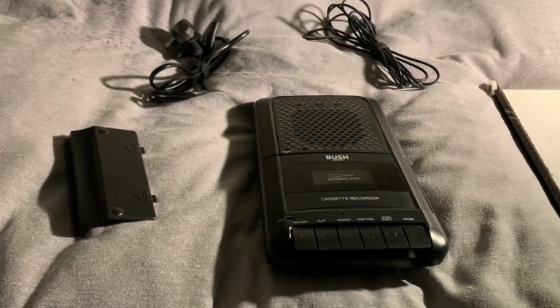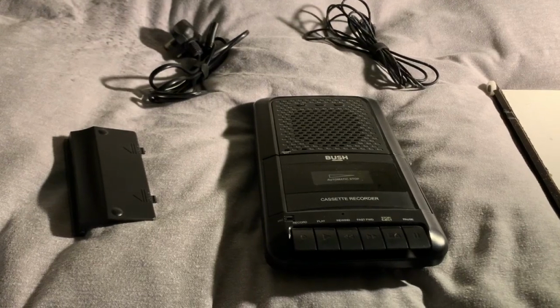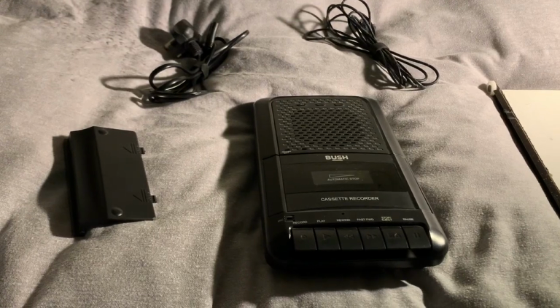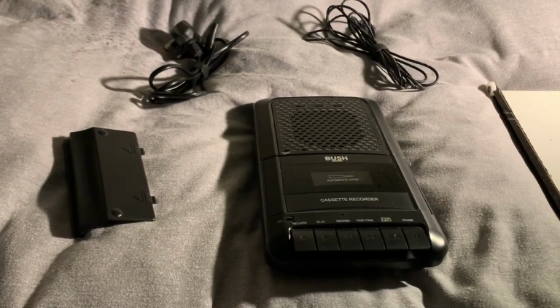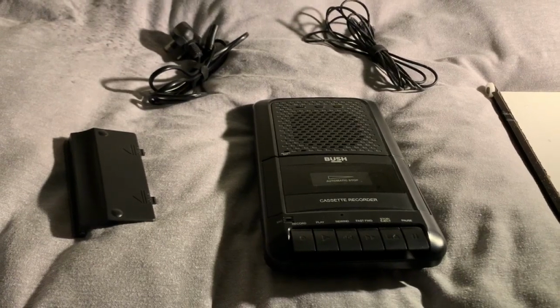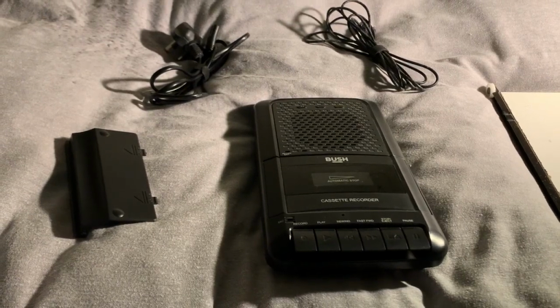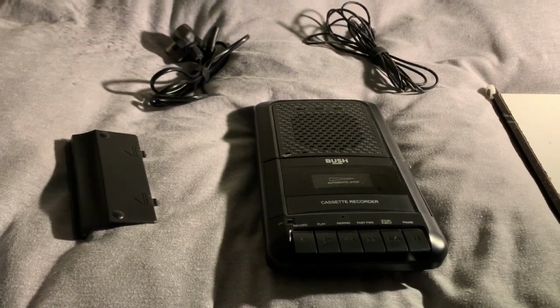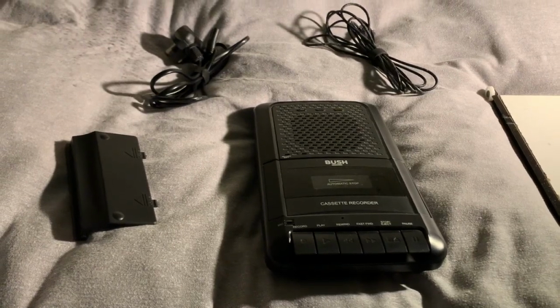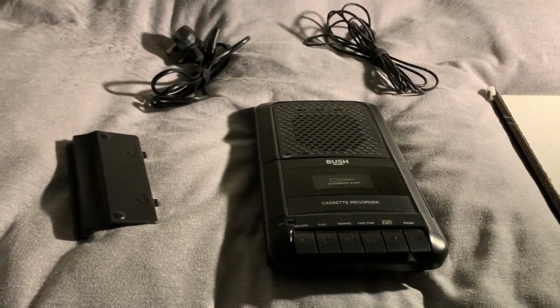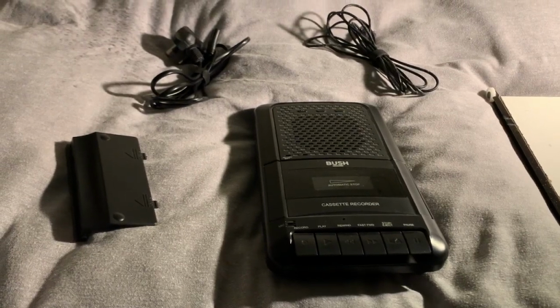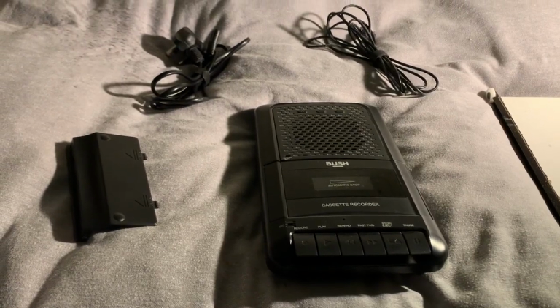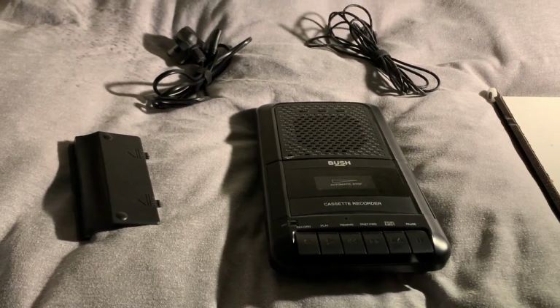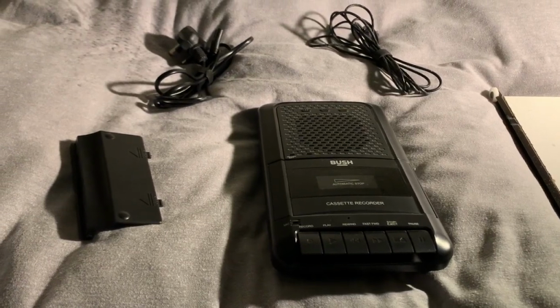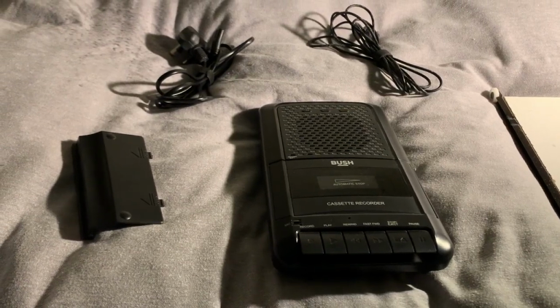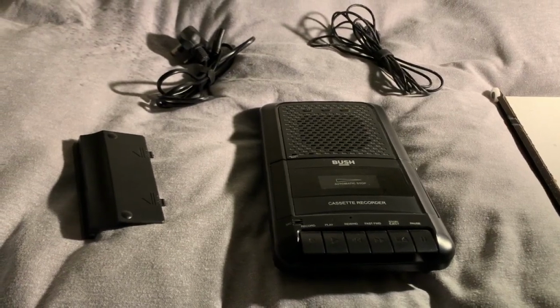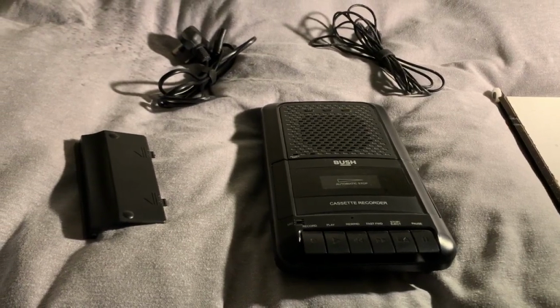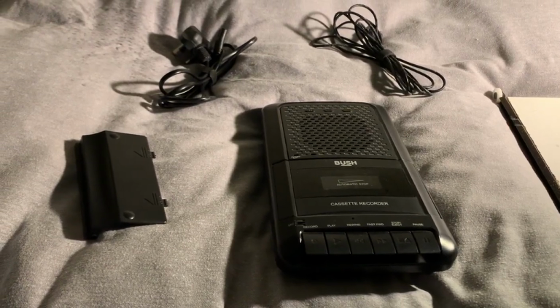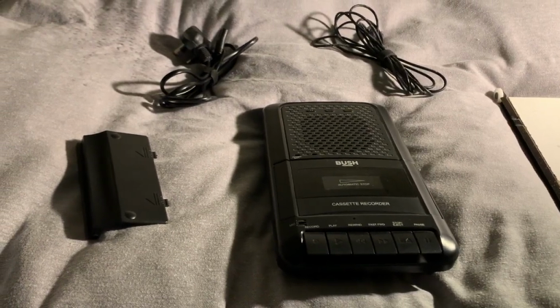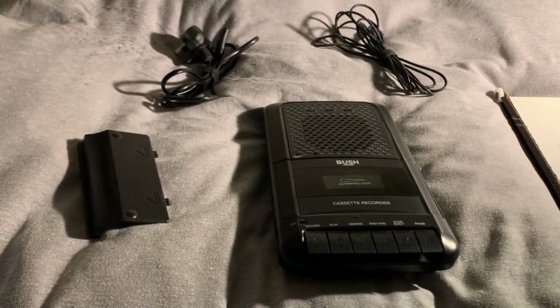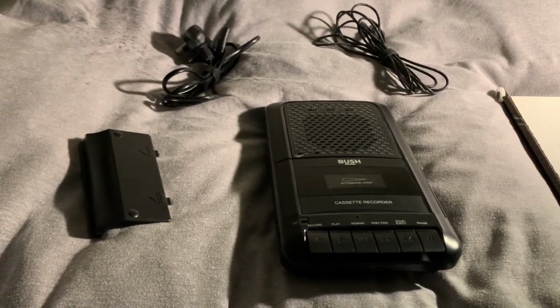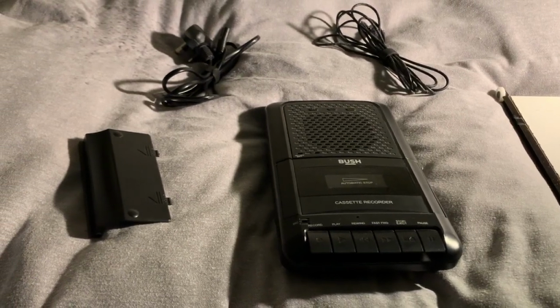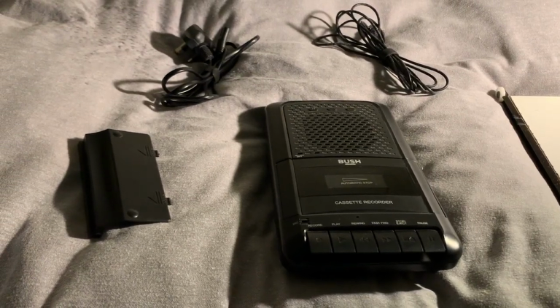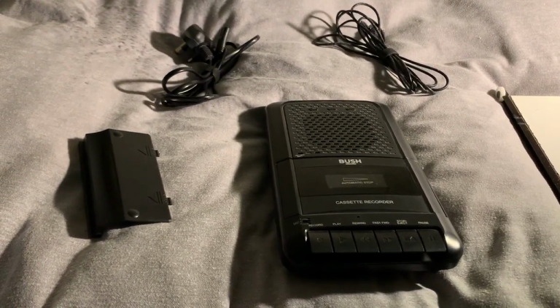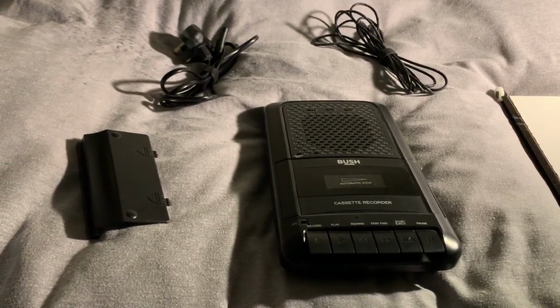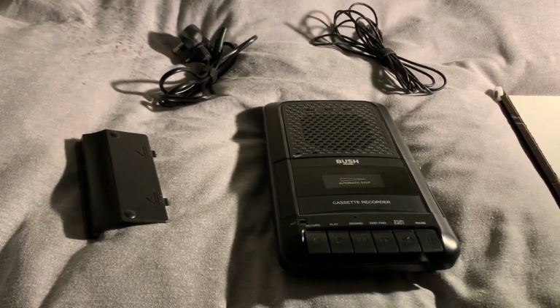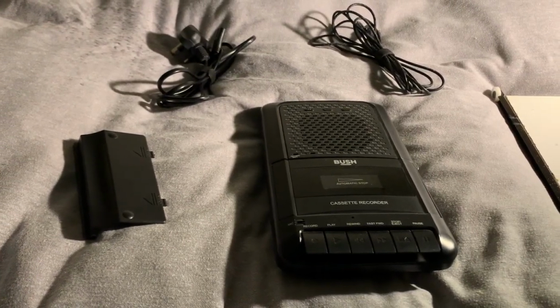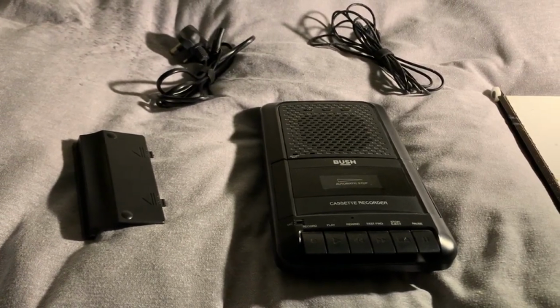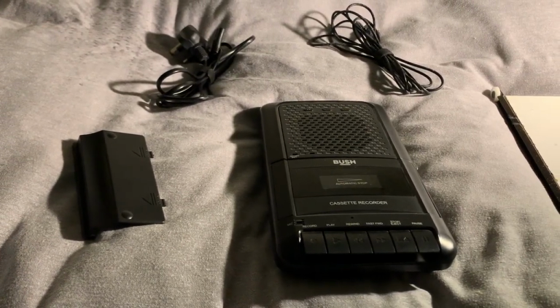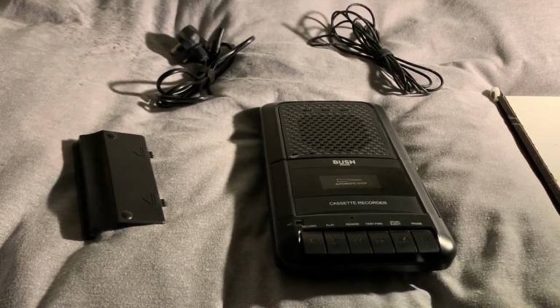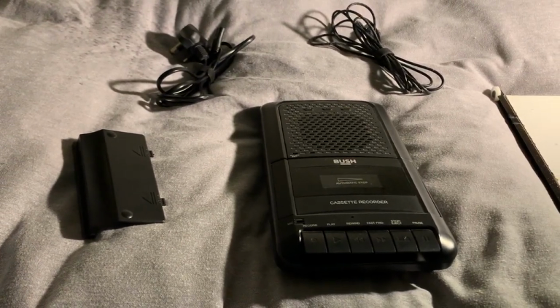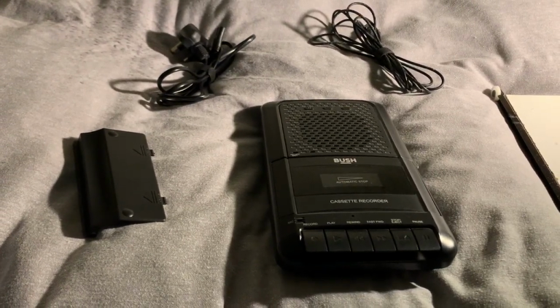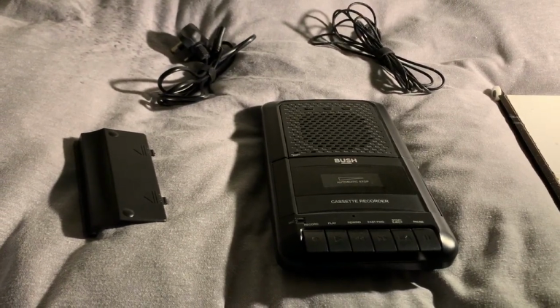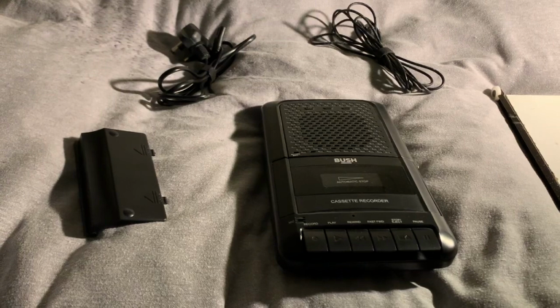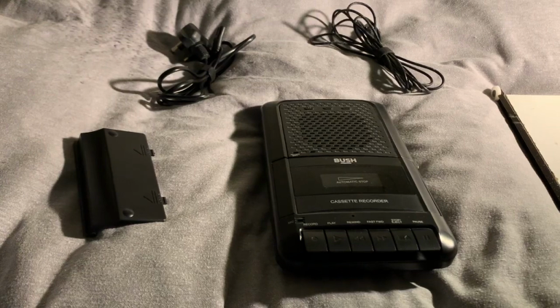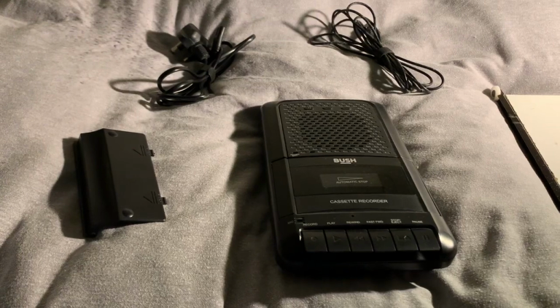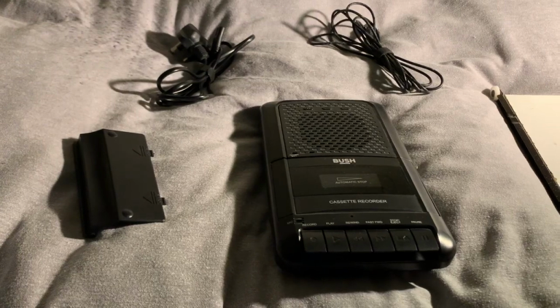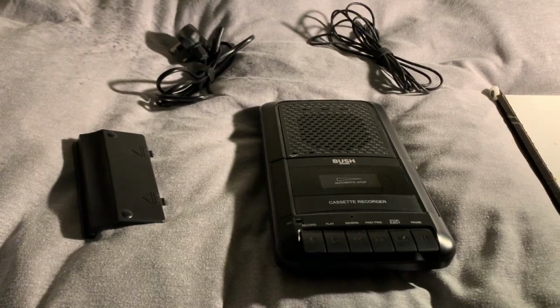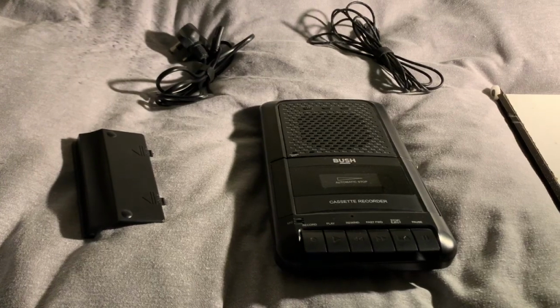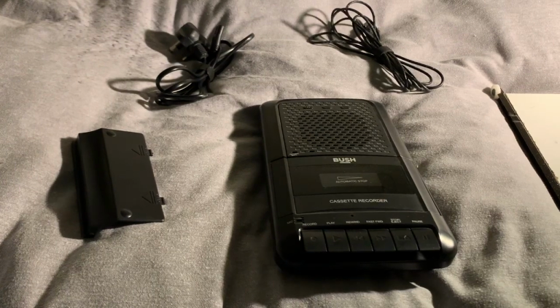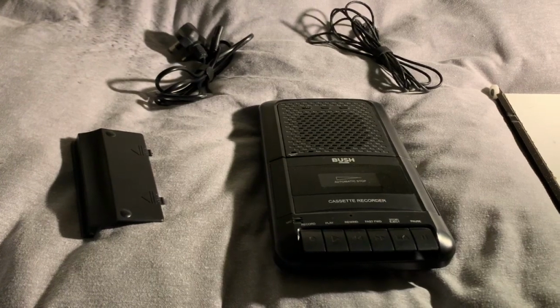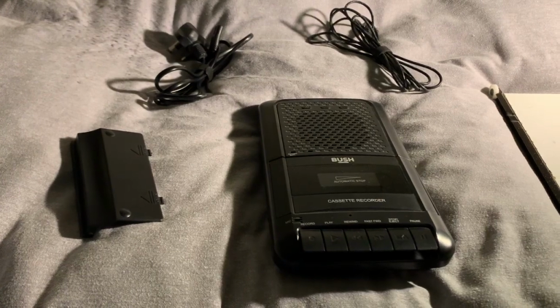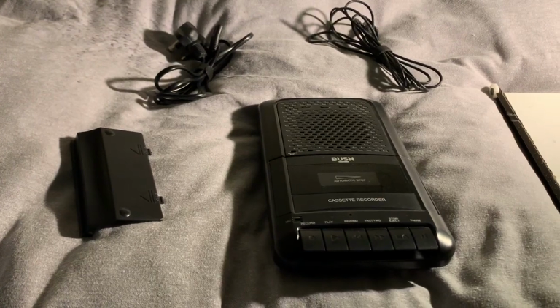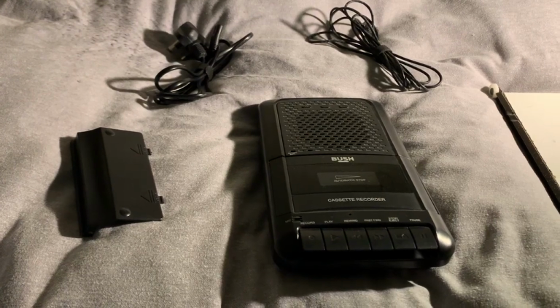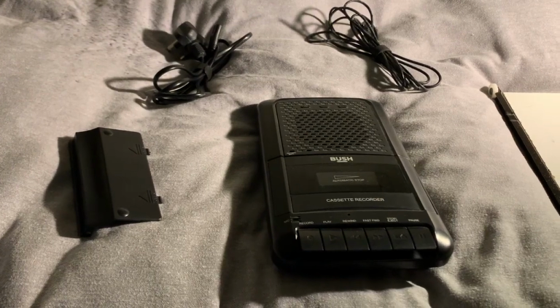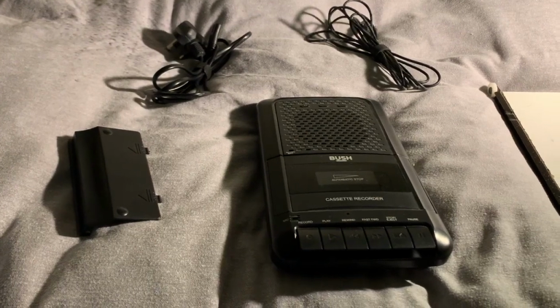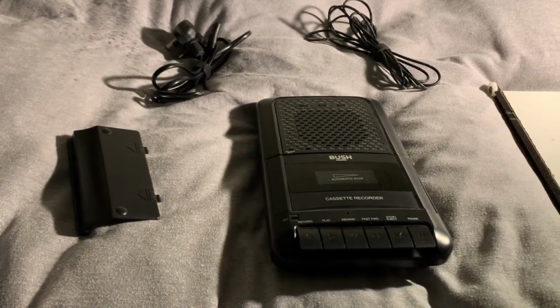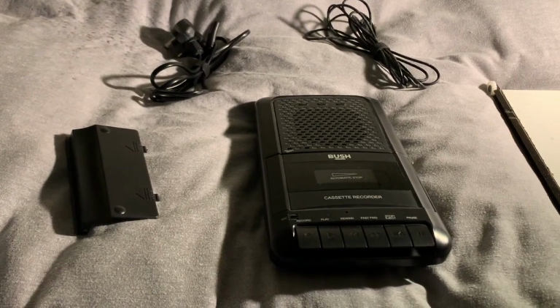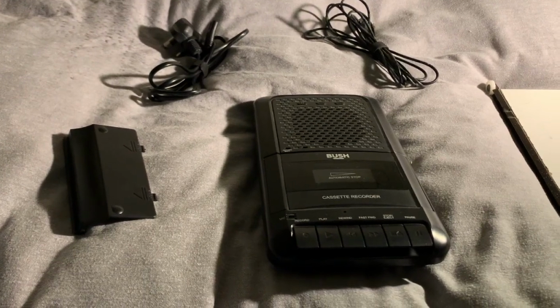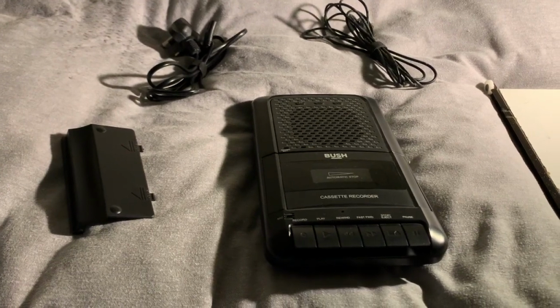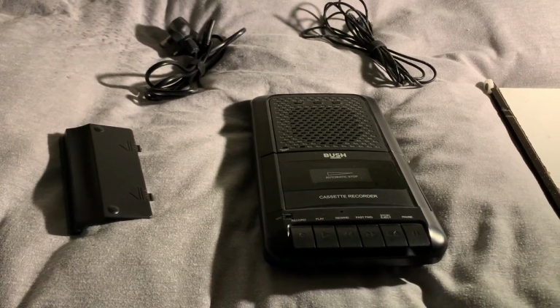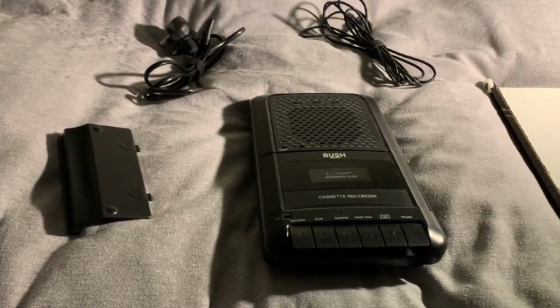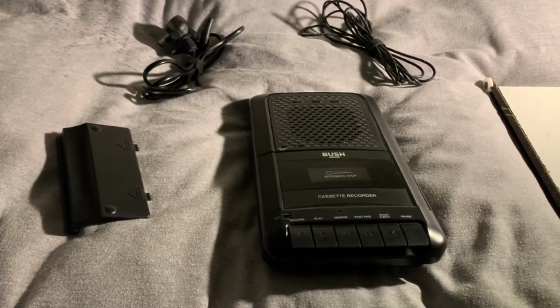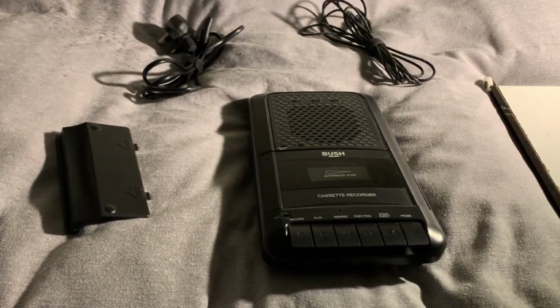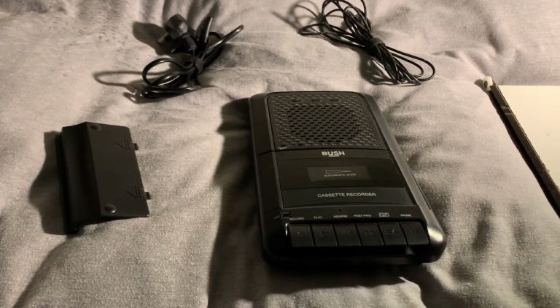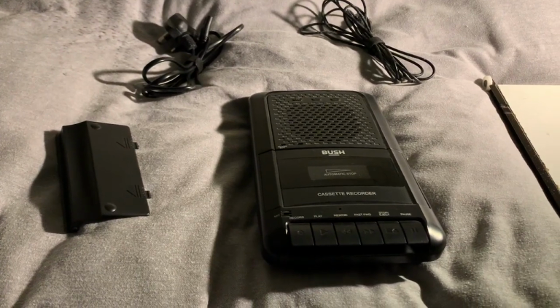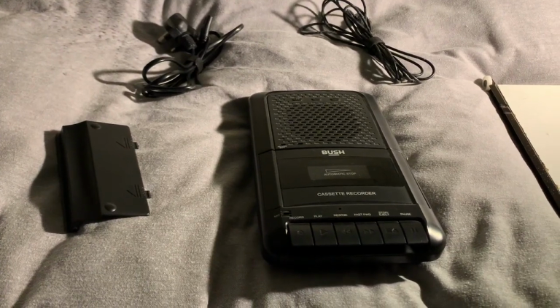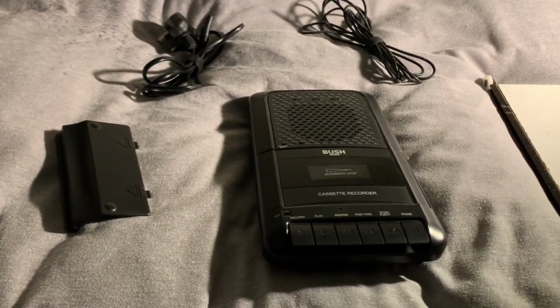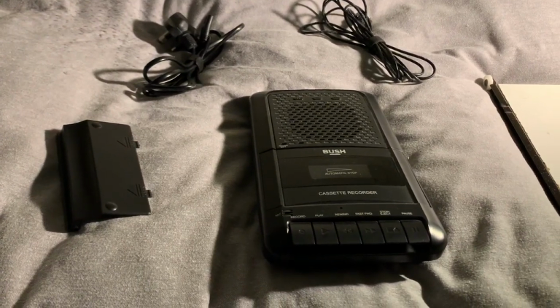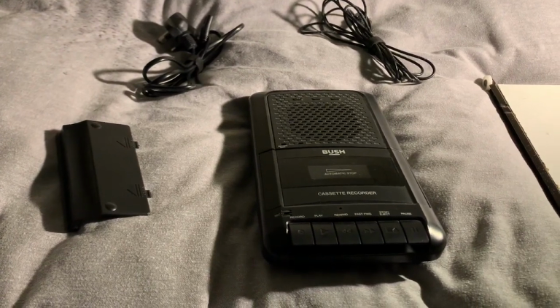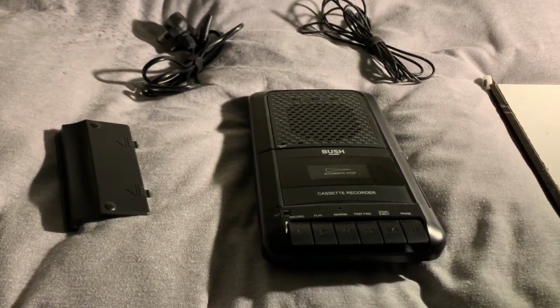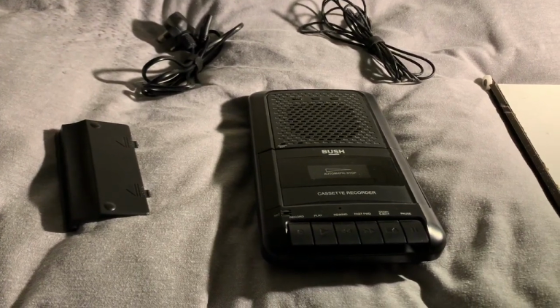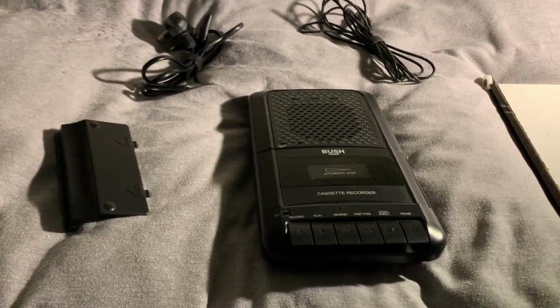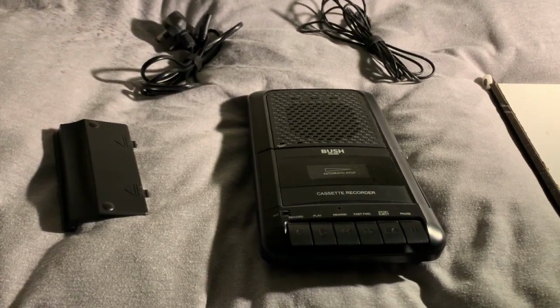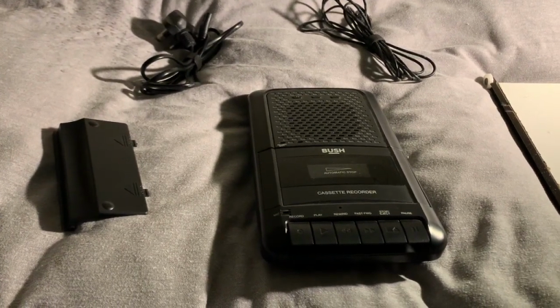Hey guys, my name is Dave and welcome to the Dave Concrete Geek YouTube channel. Today we're going to be reviewing this Bush portable cassette player.